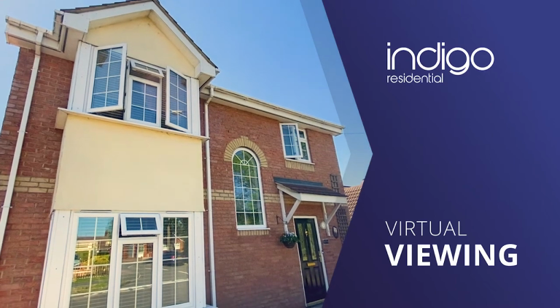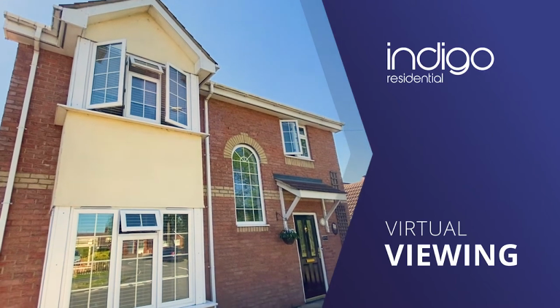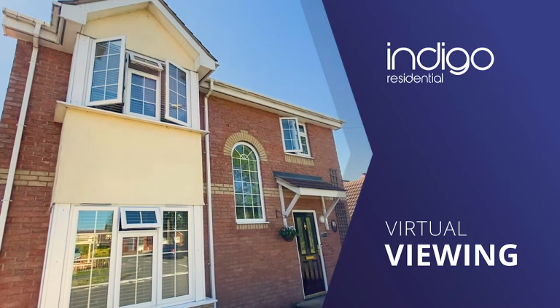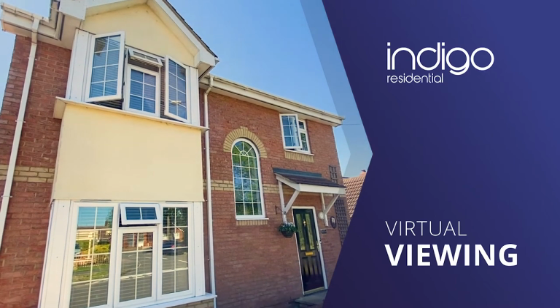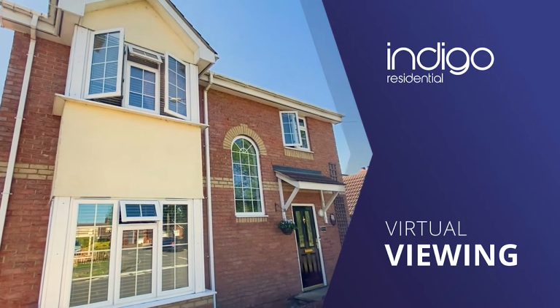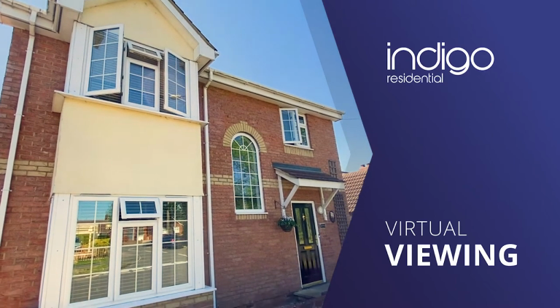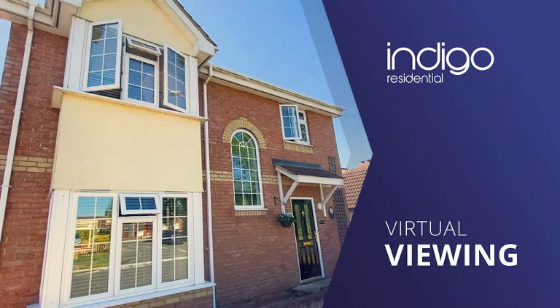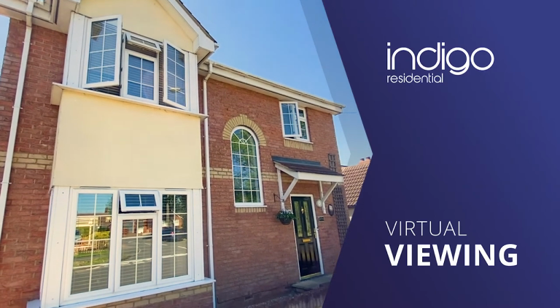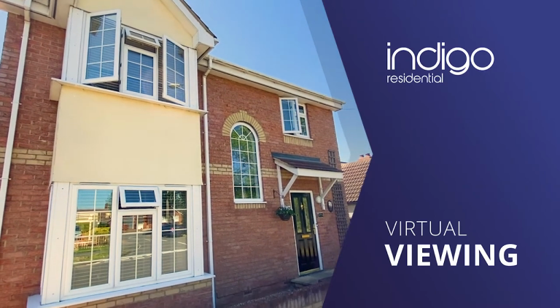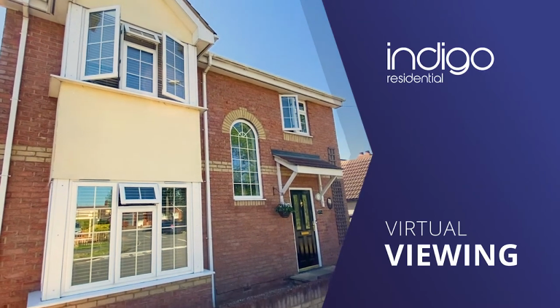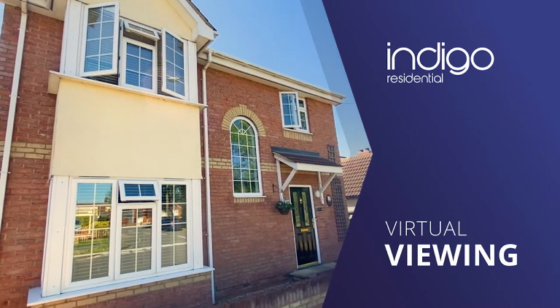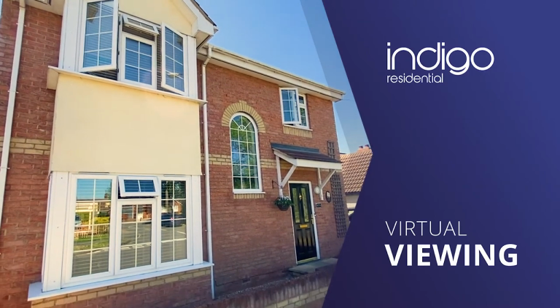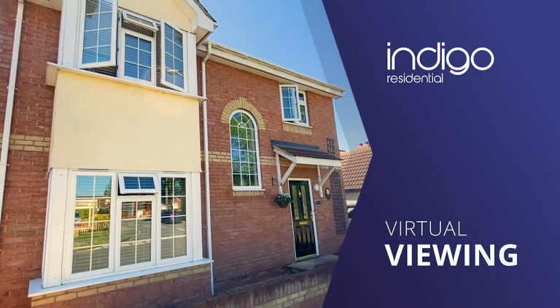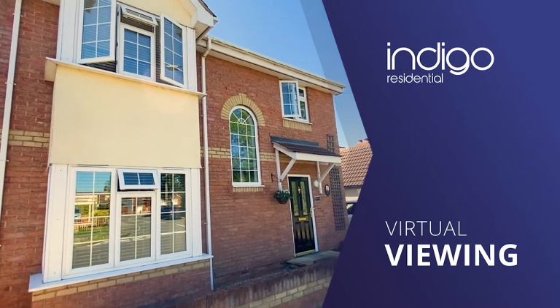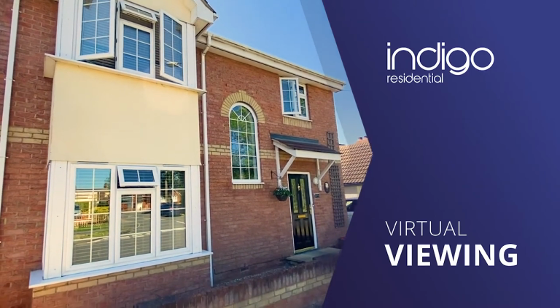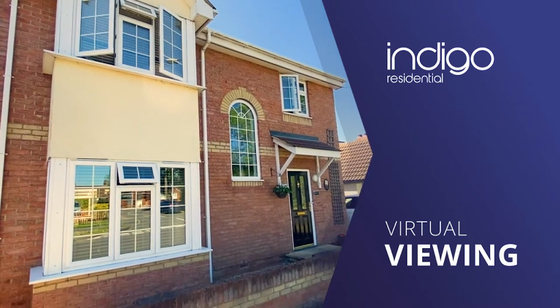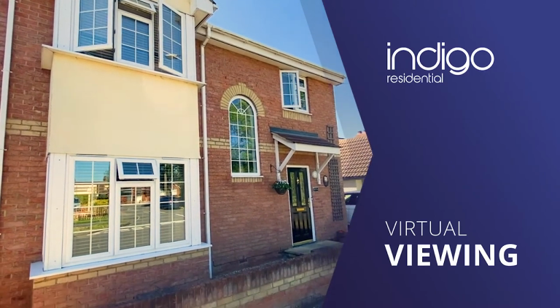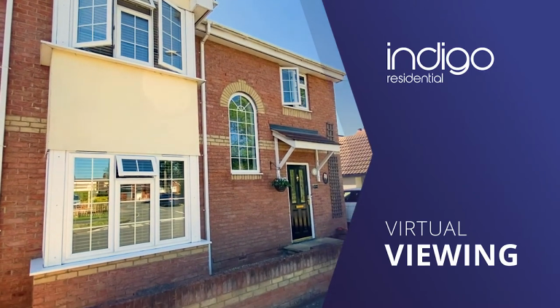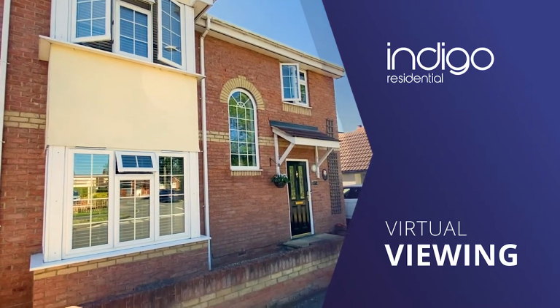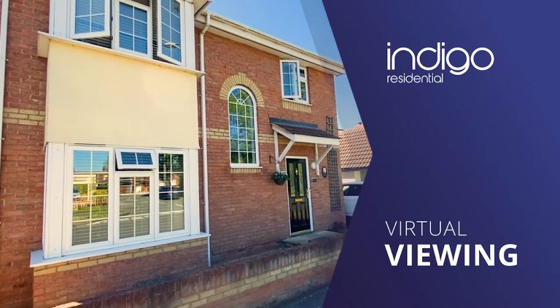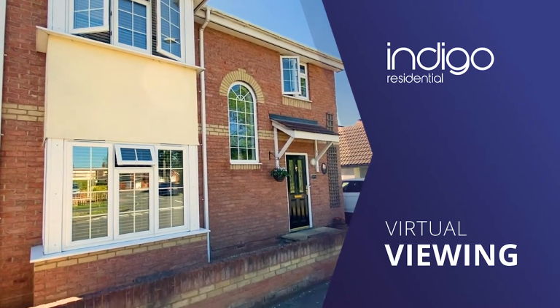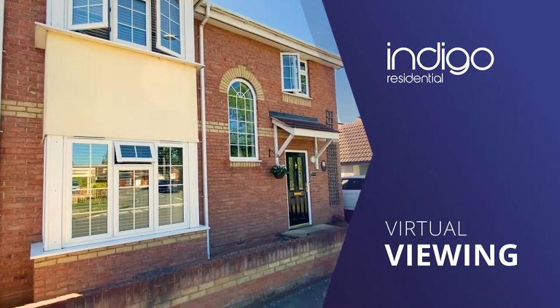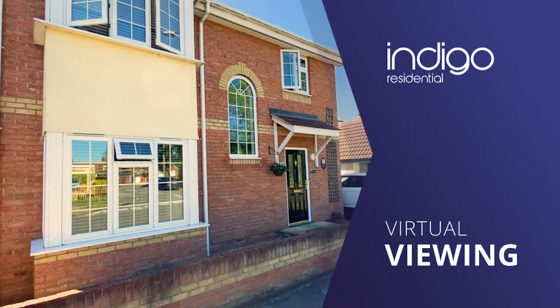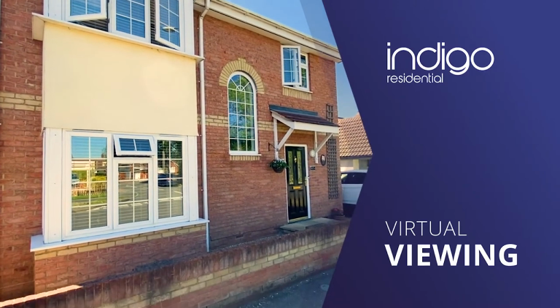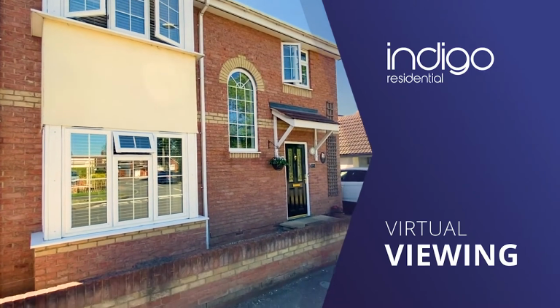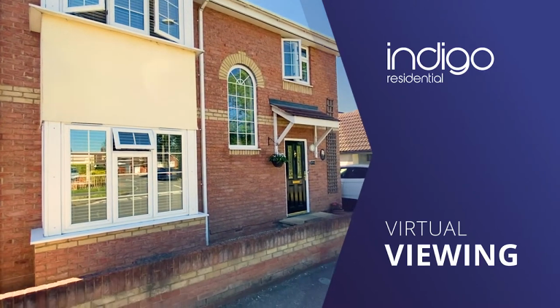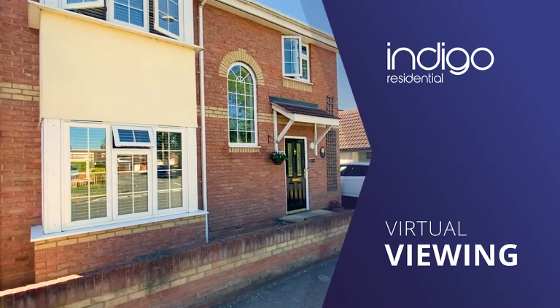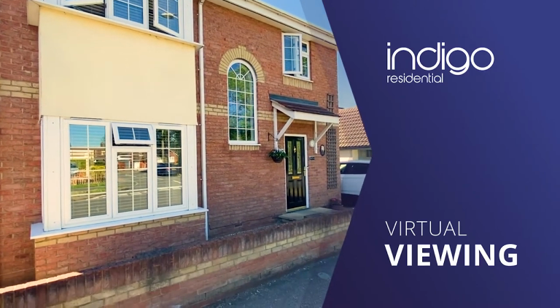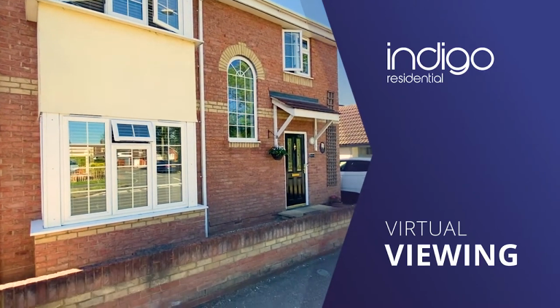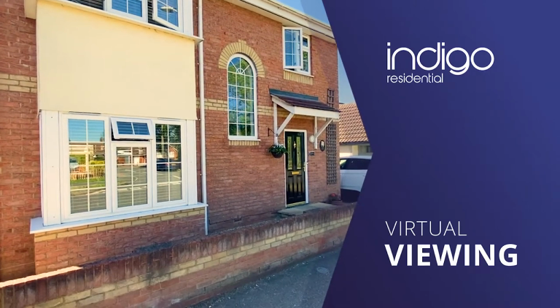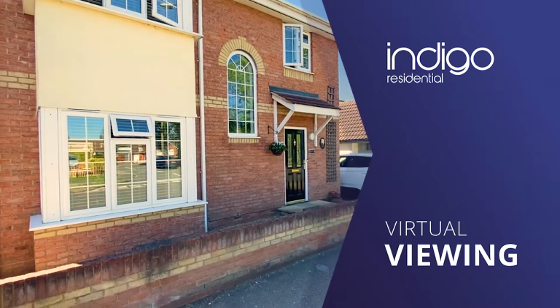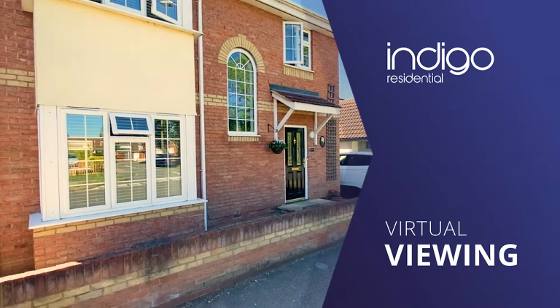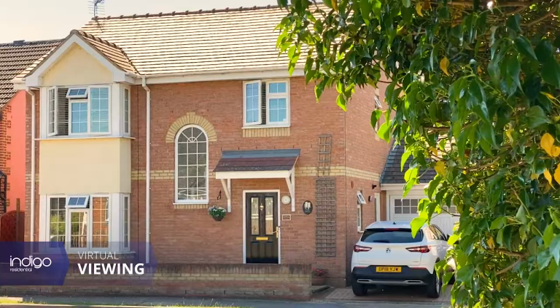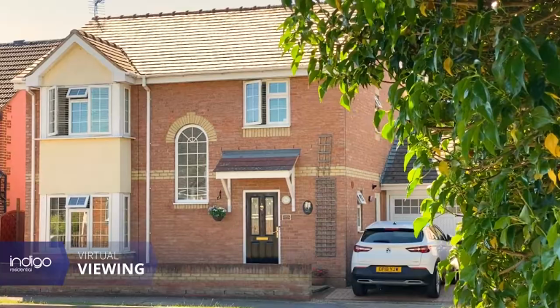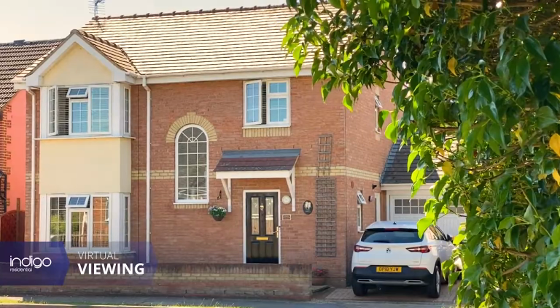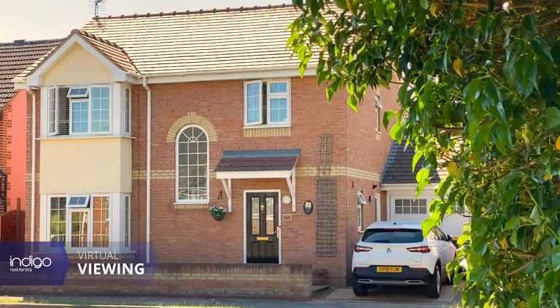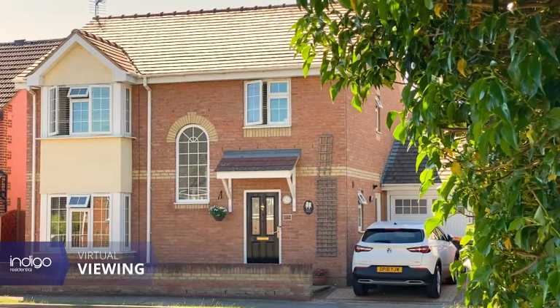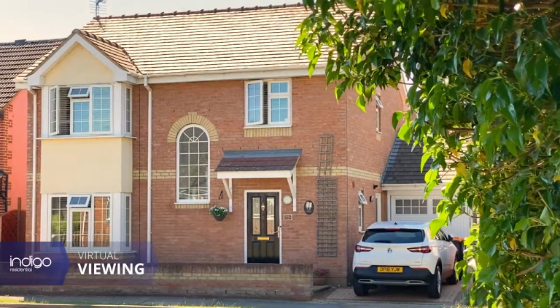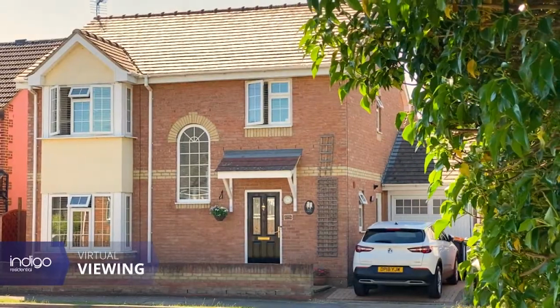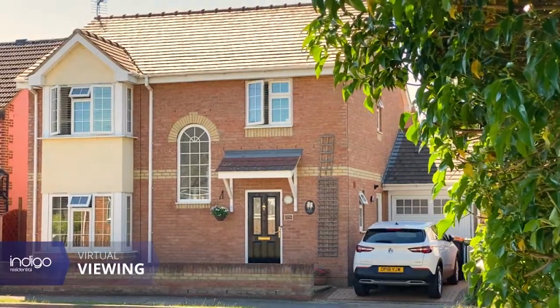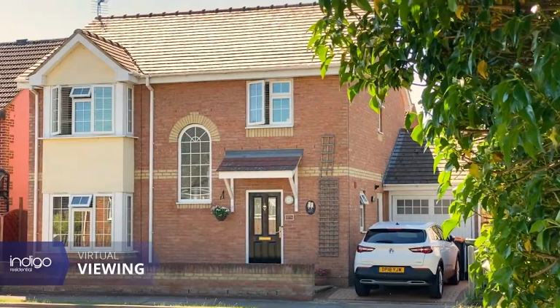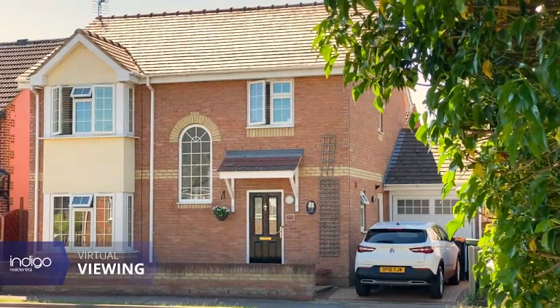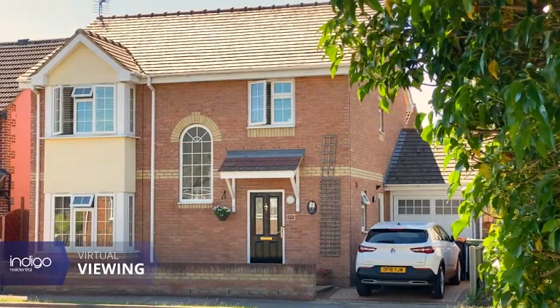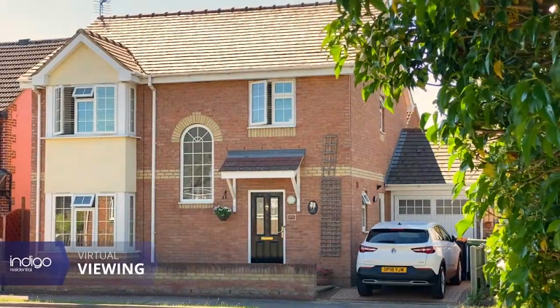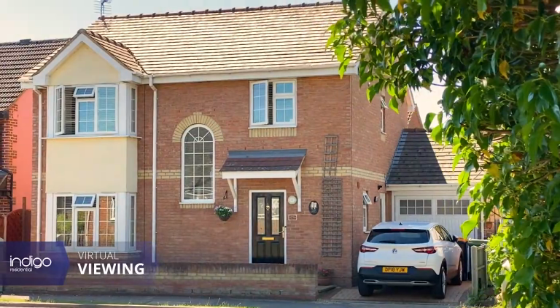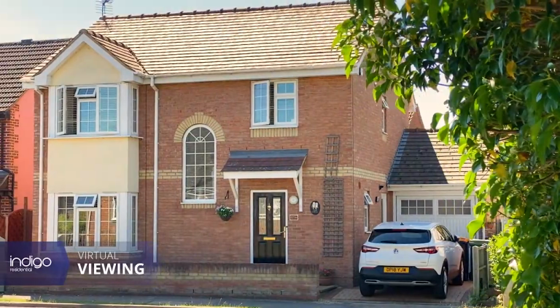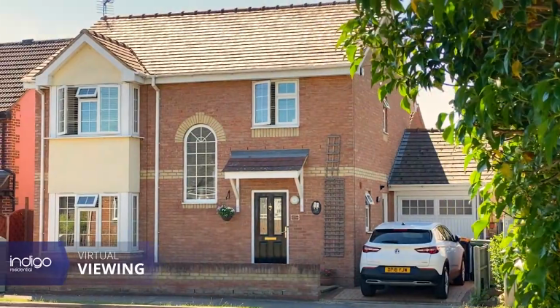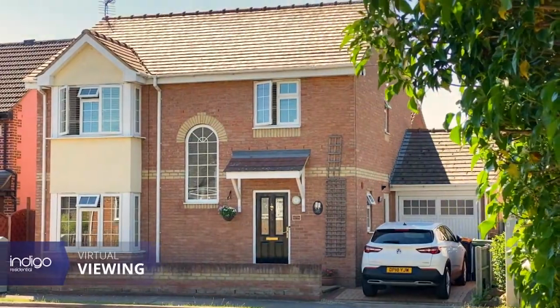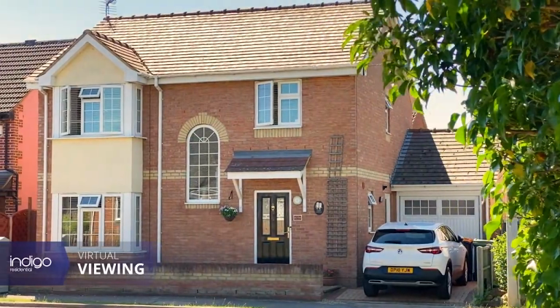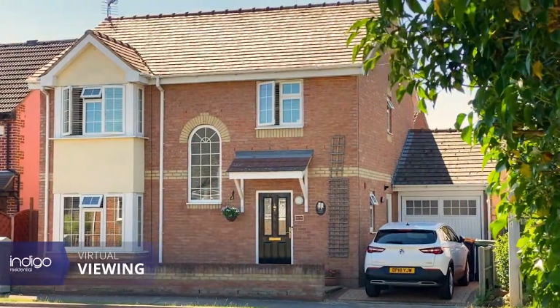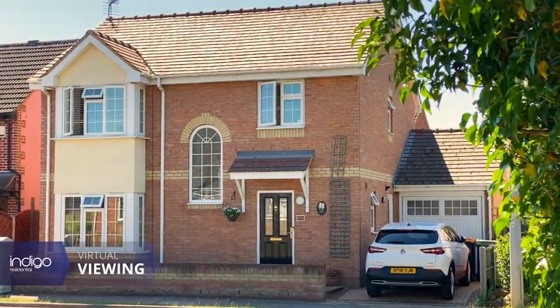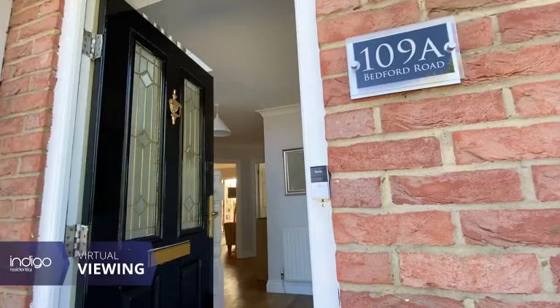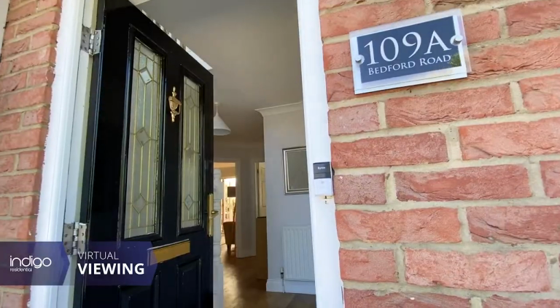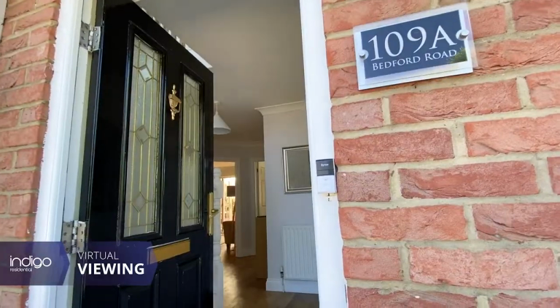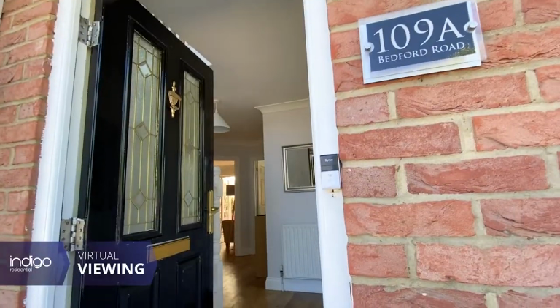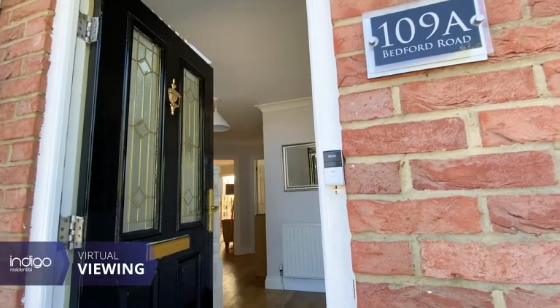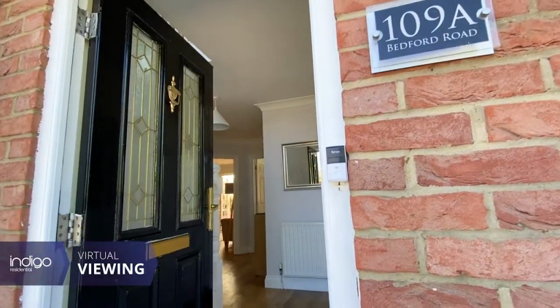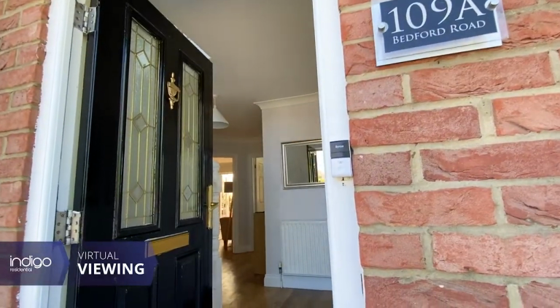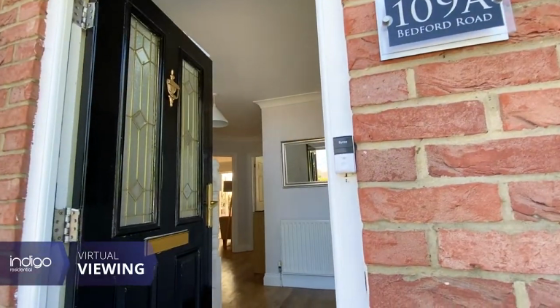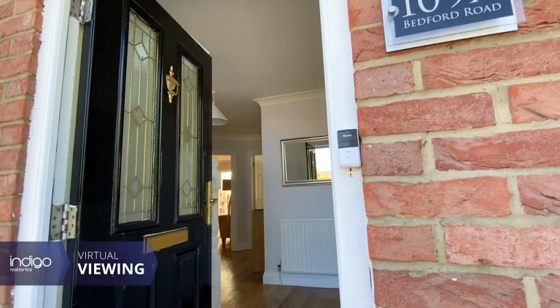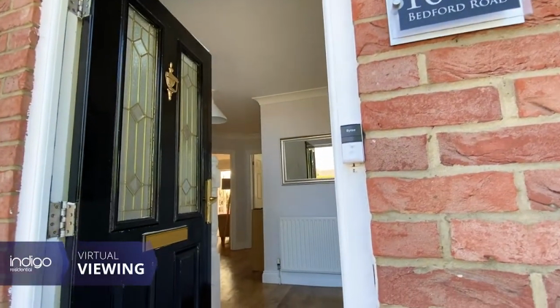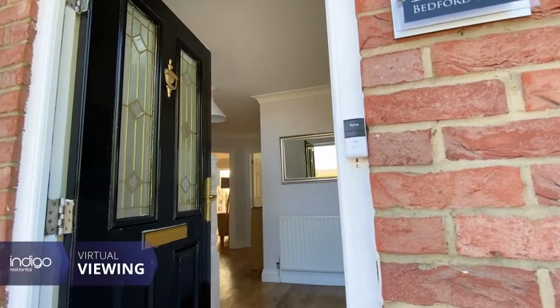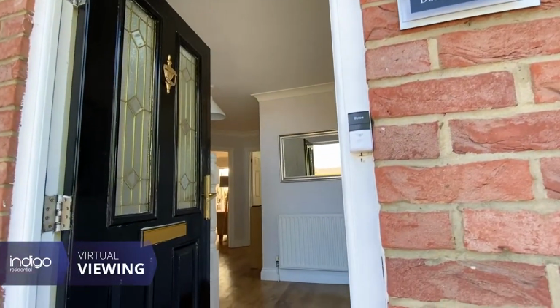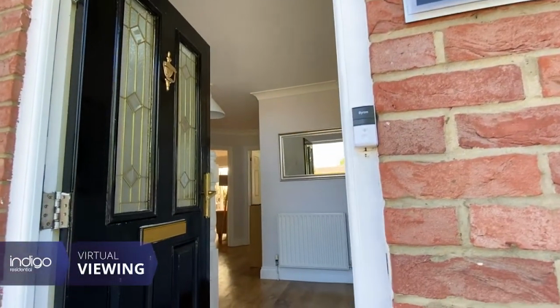Indigo Residential are delighted to offer for sale this superb home, situated within walking distance to all local amenities.